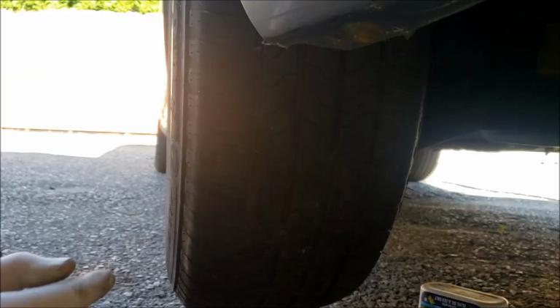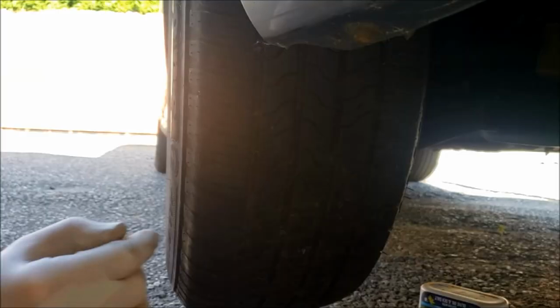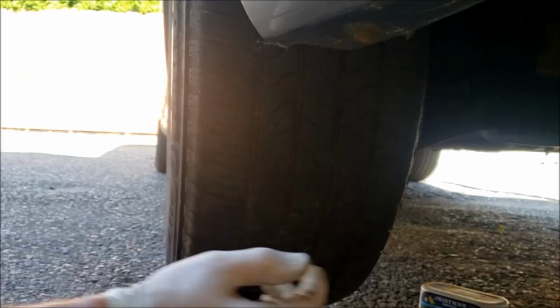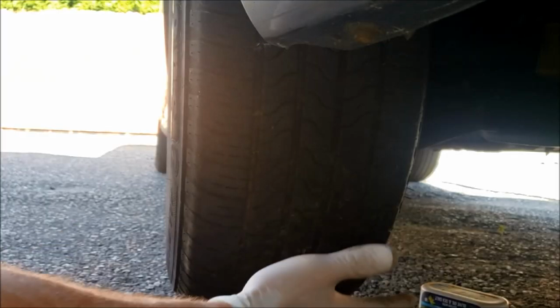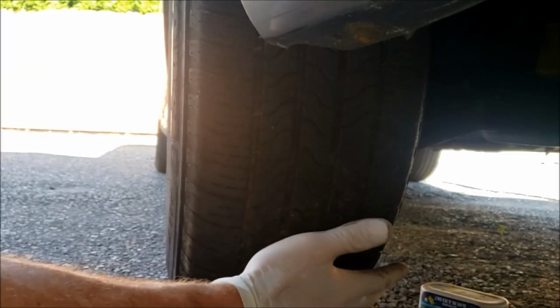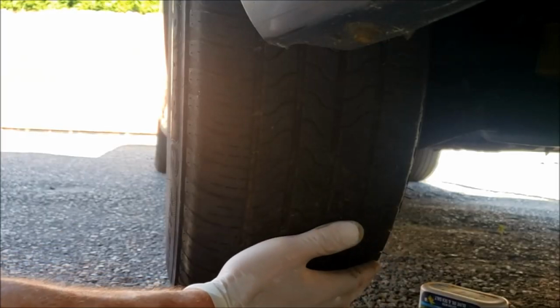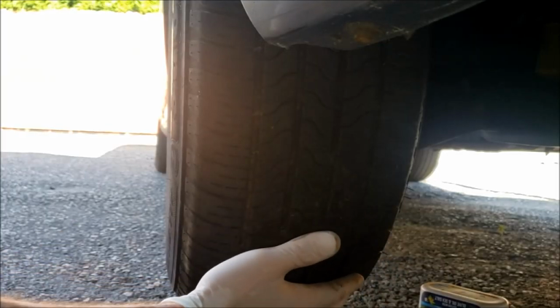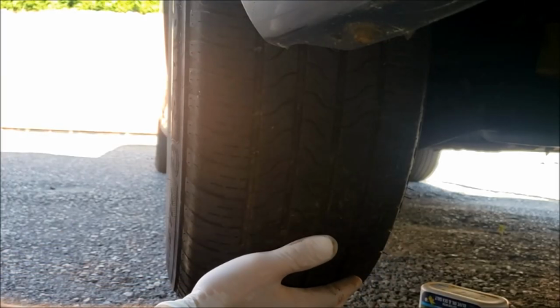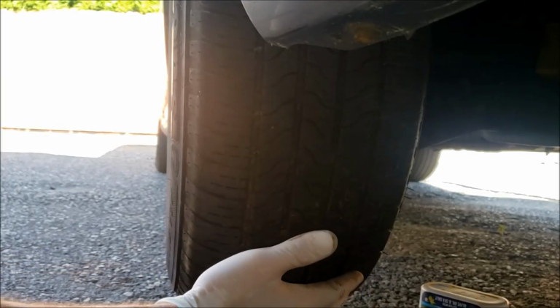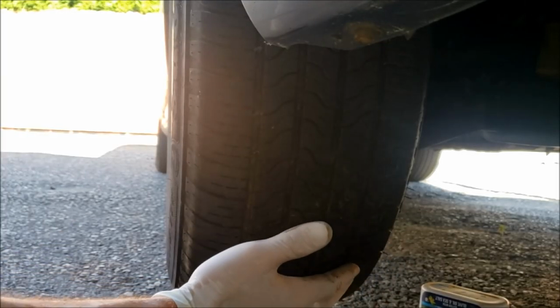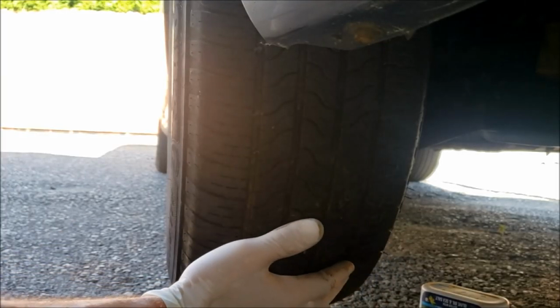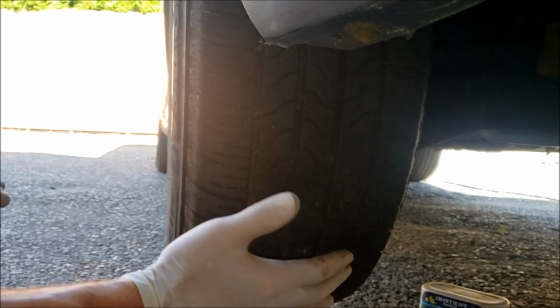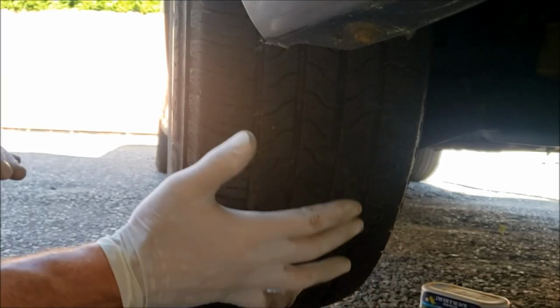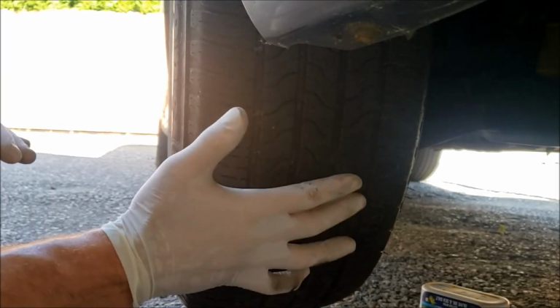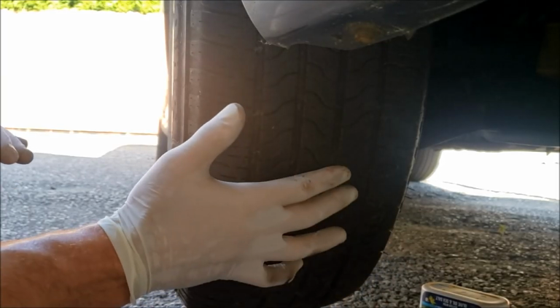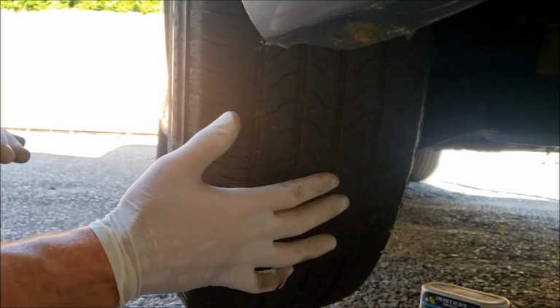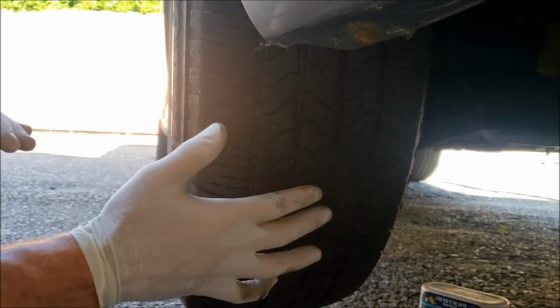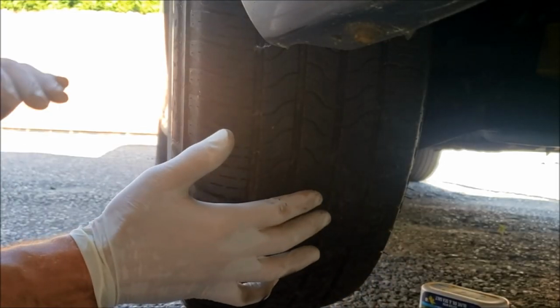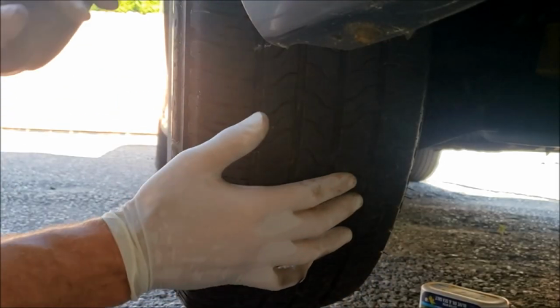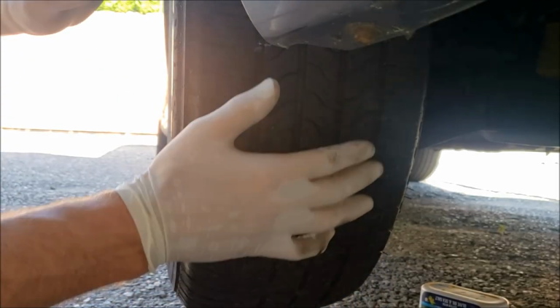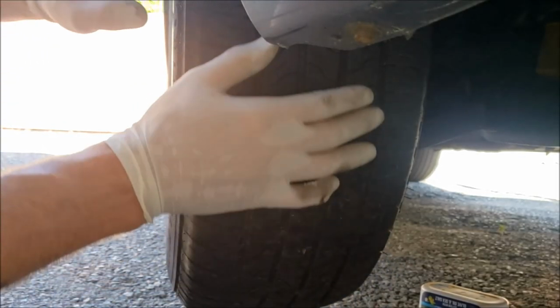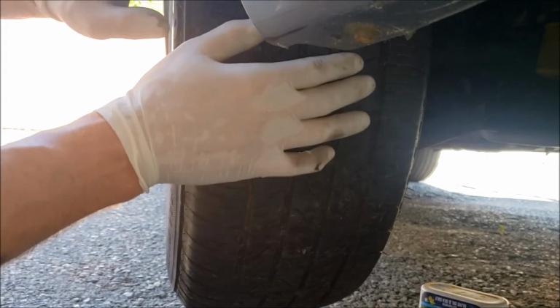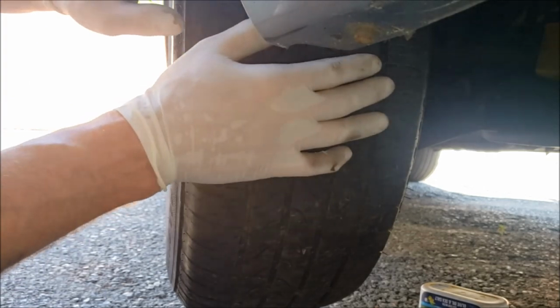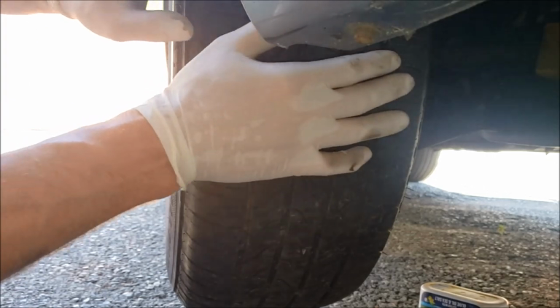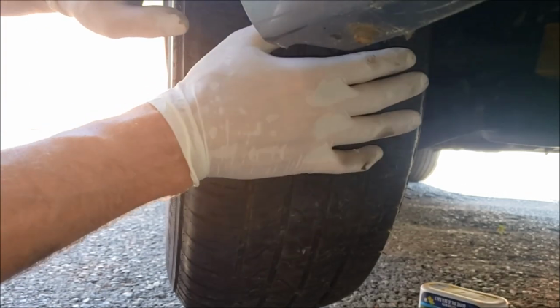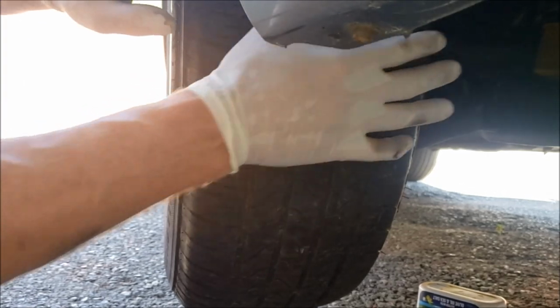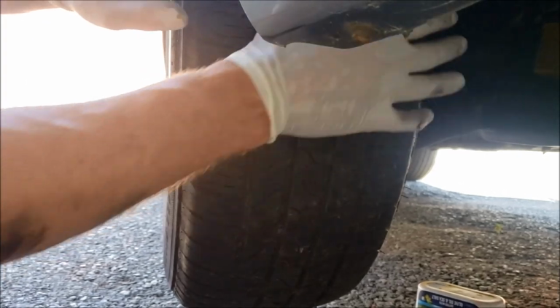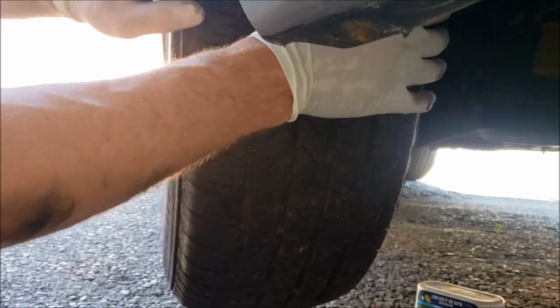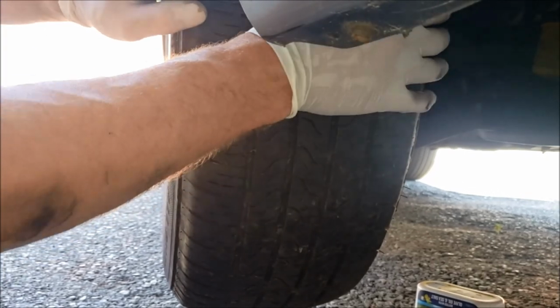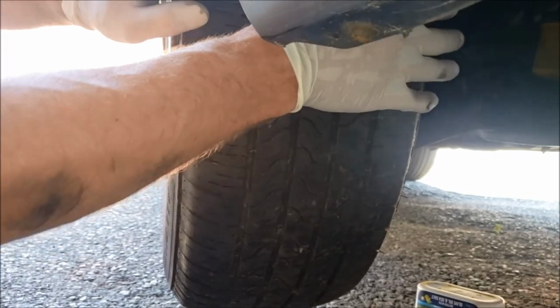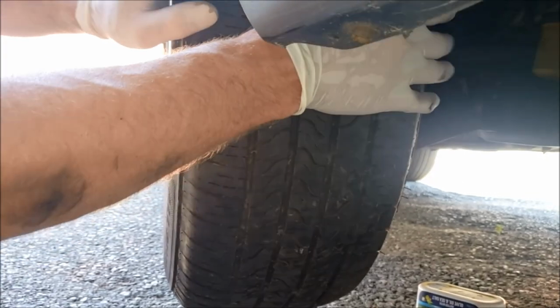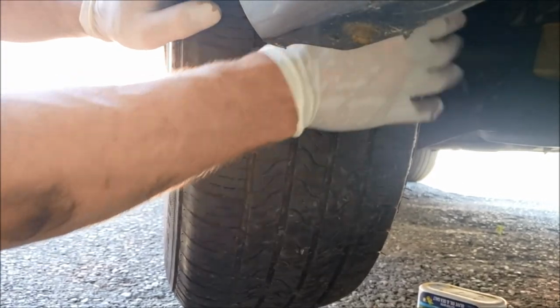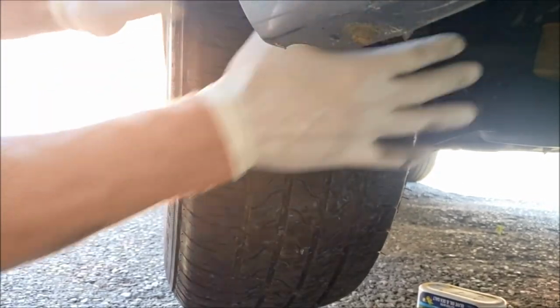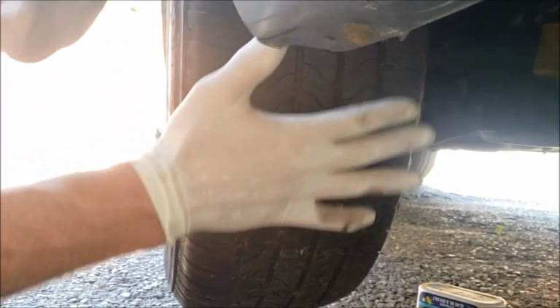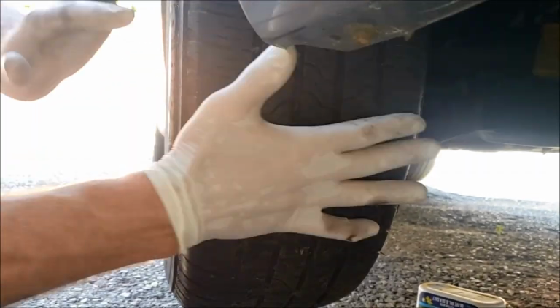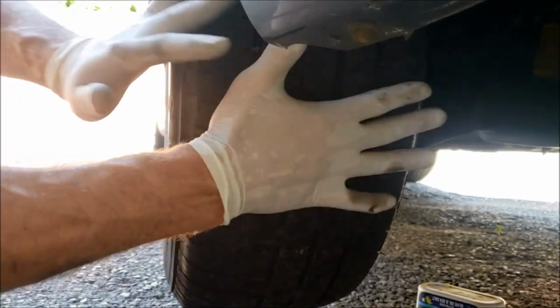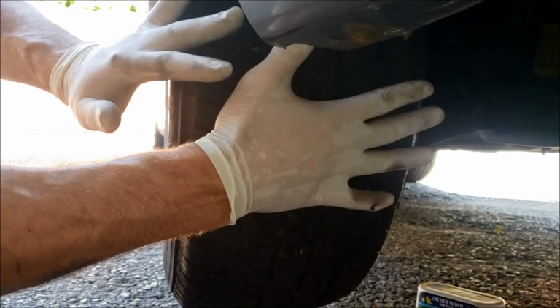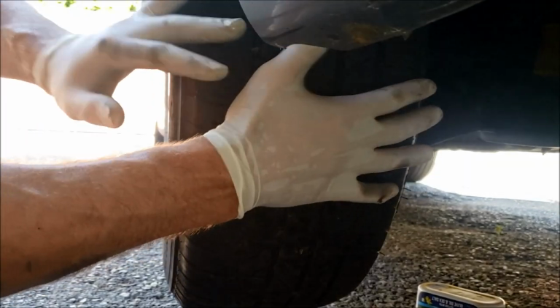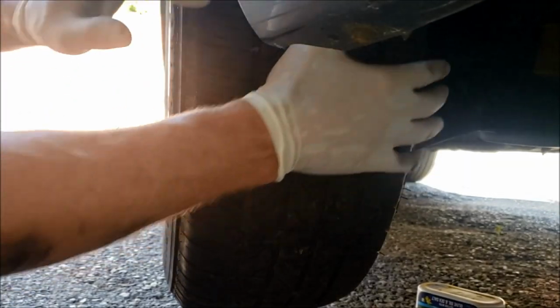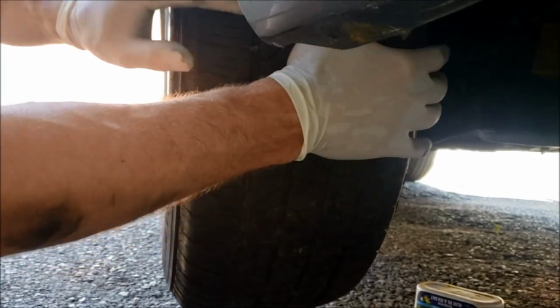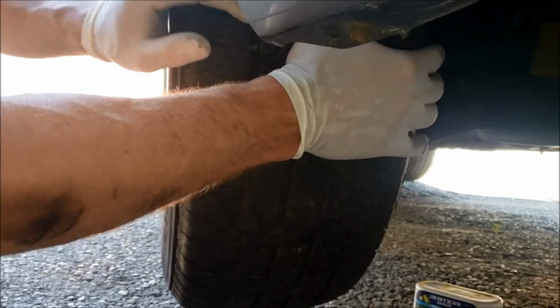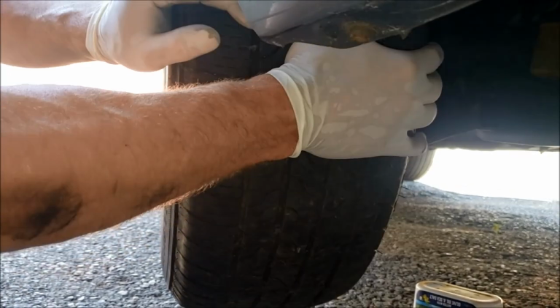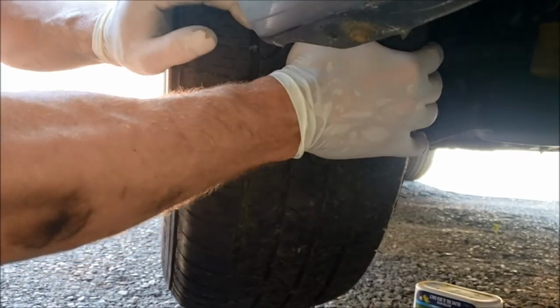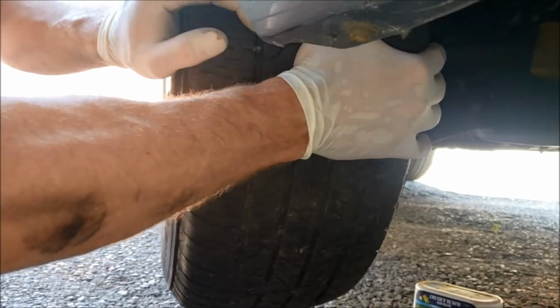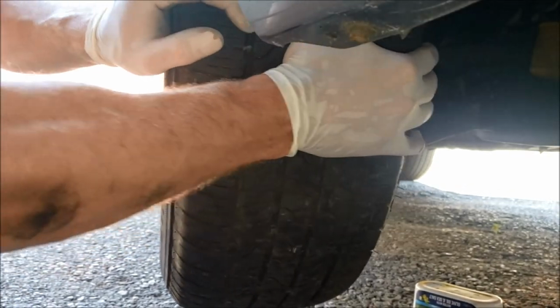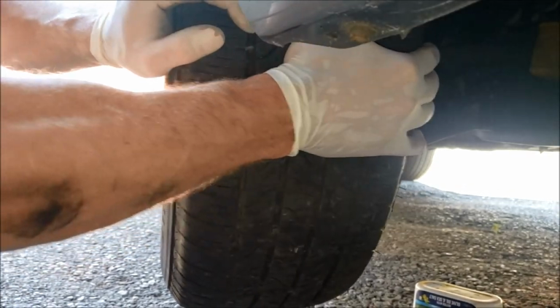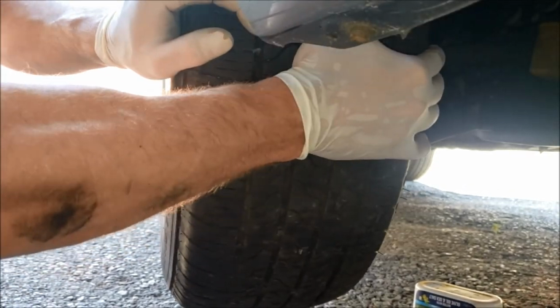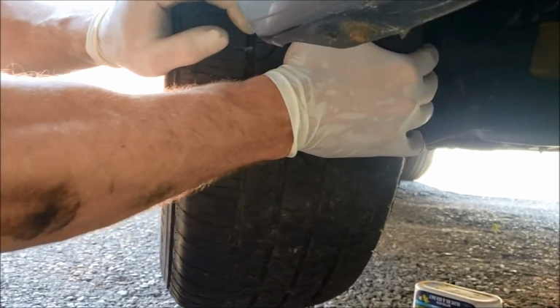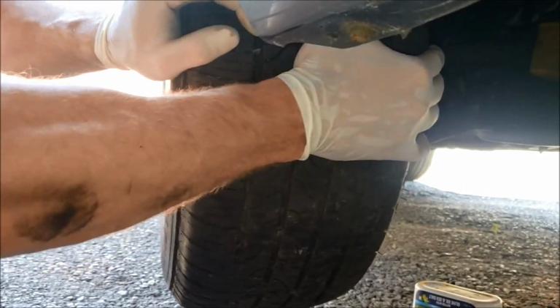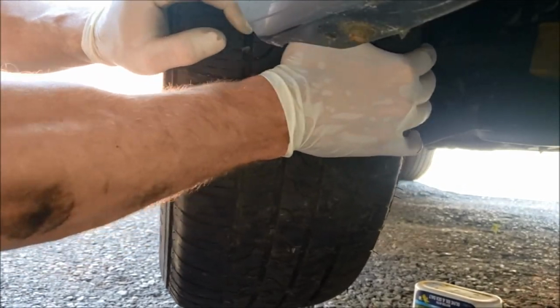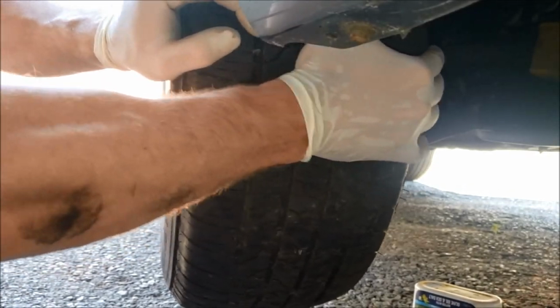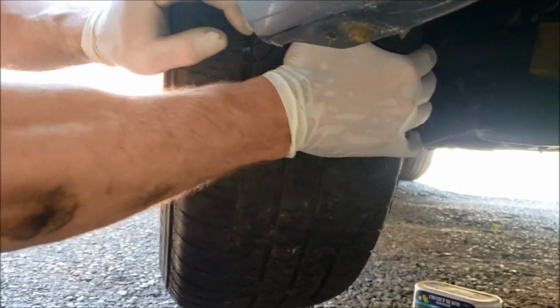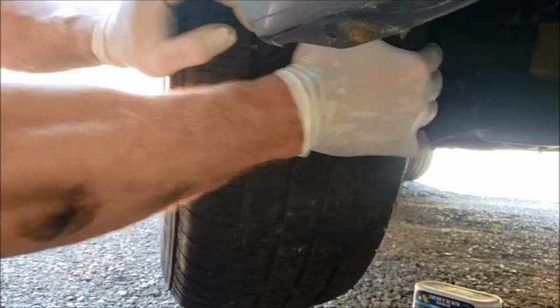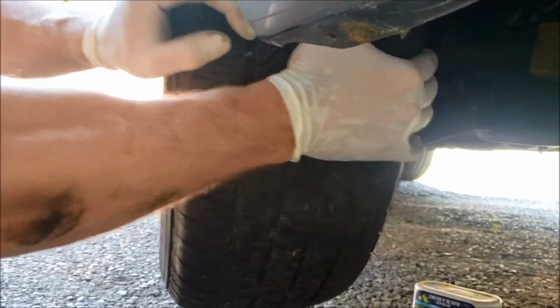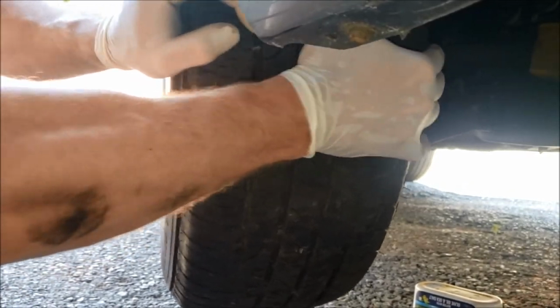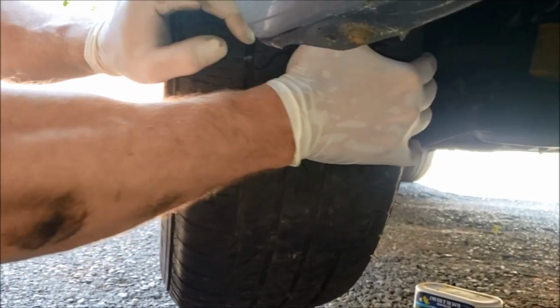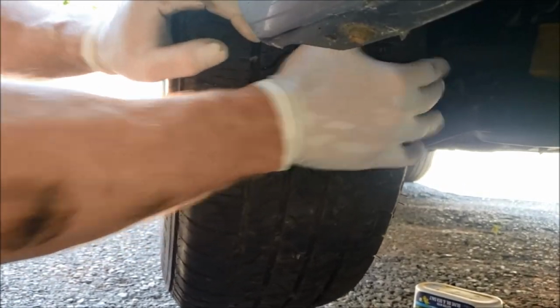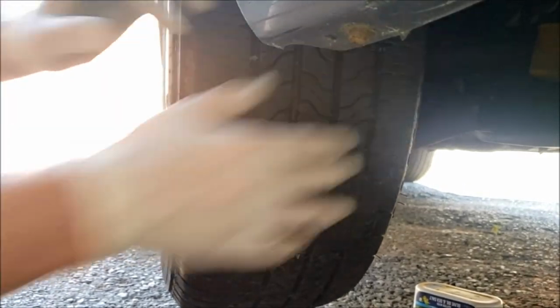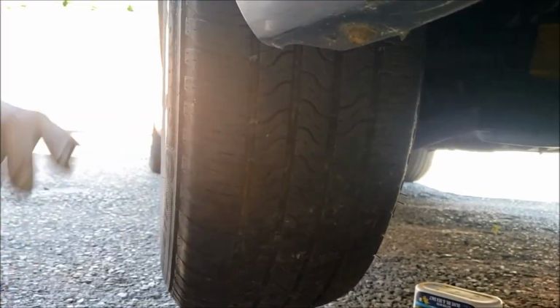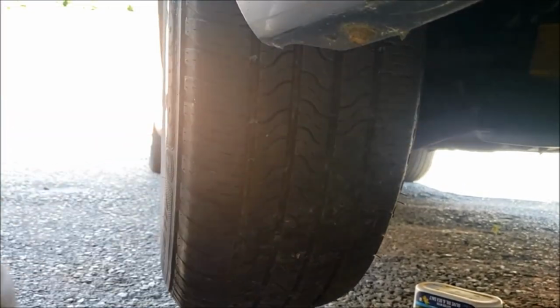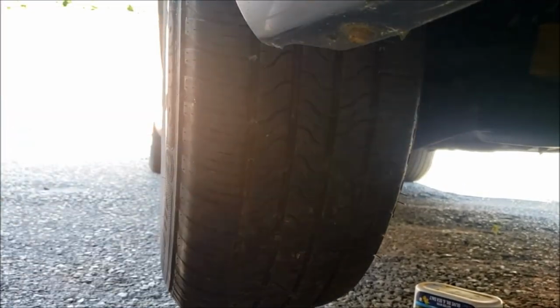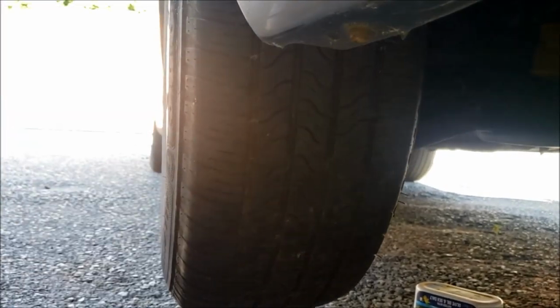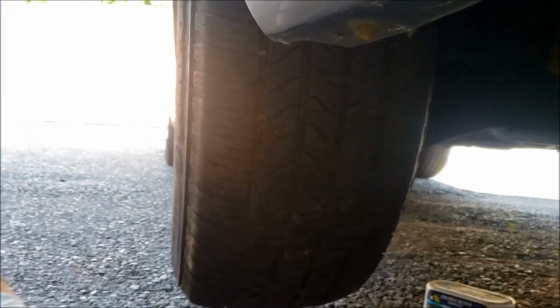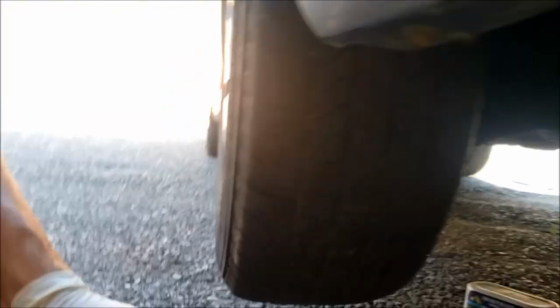We're replacing the control arm due to a worn-out ball joint. Let me just show you the play if you grab it on the front — there's a bunch of play there.